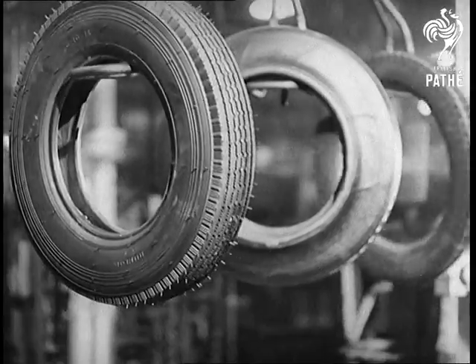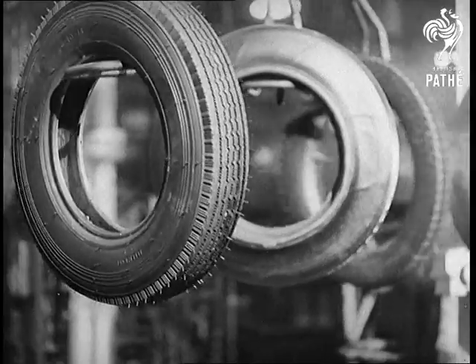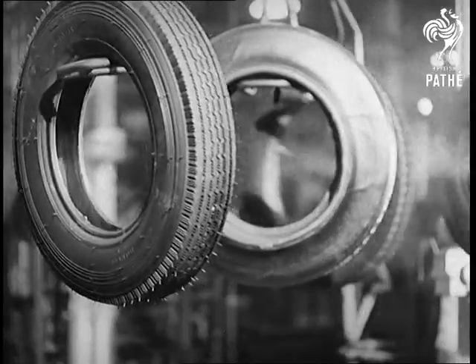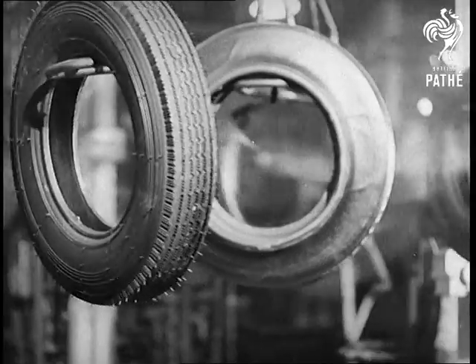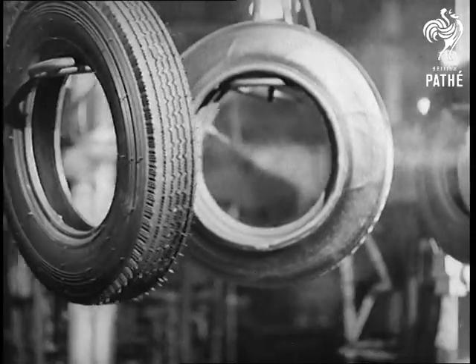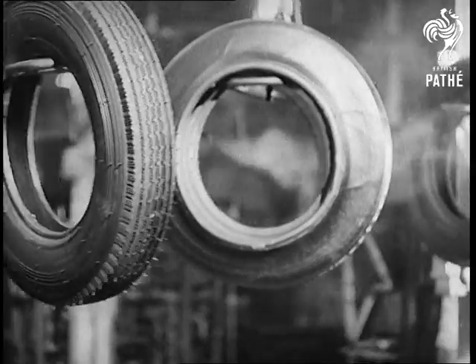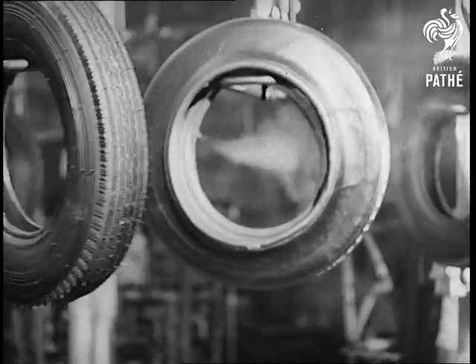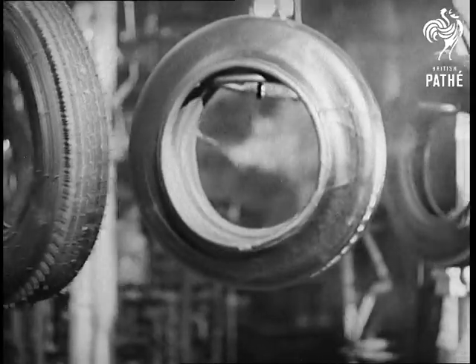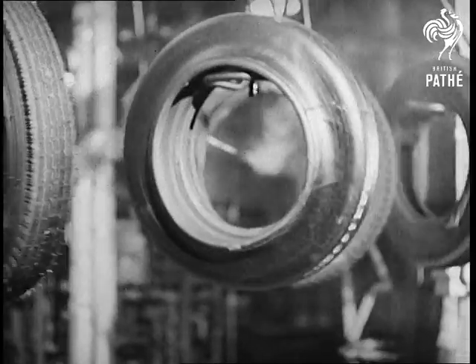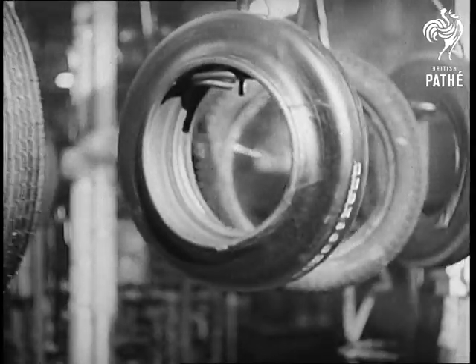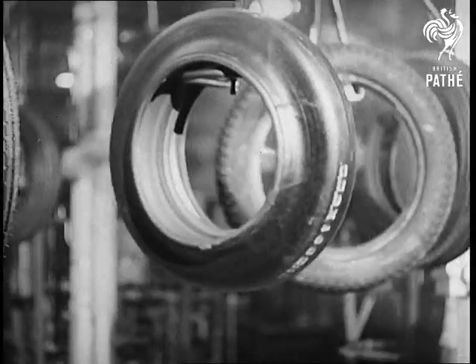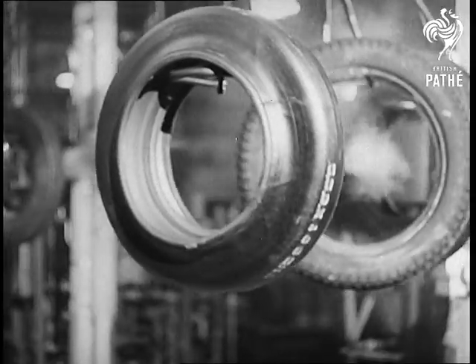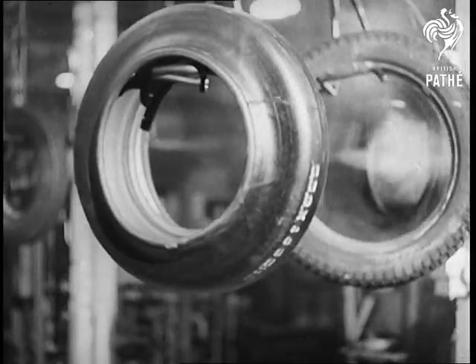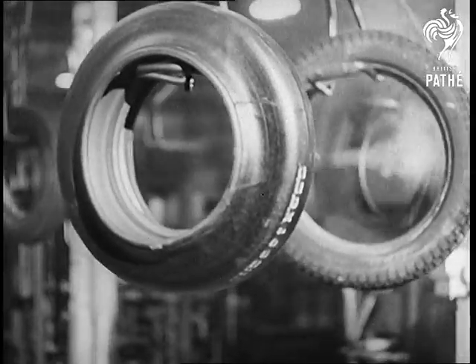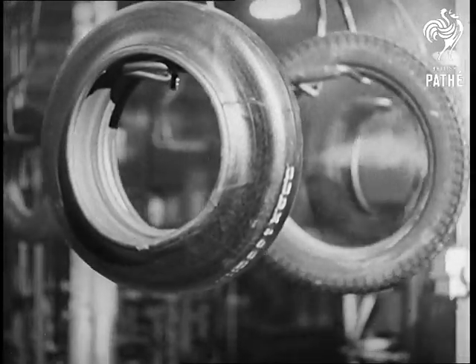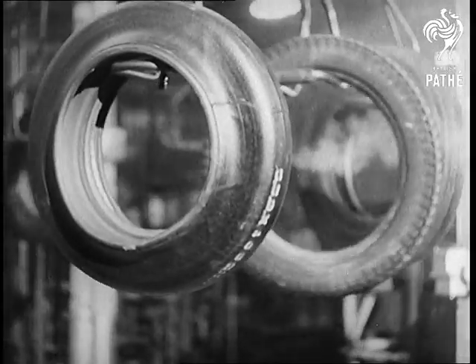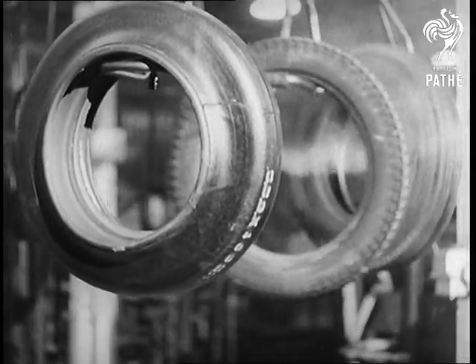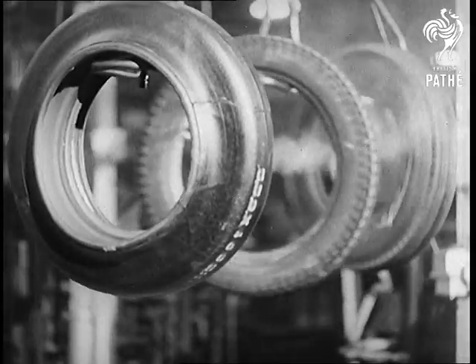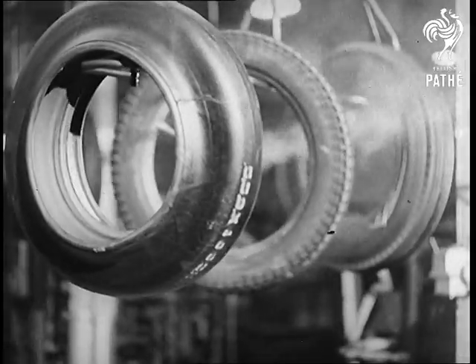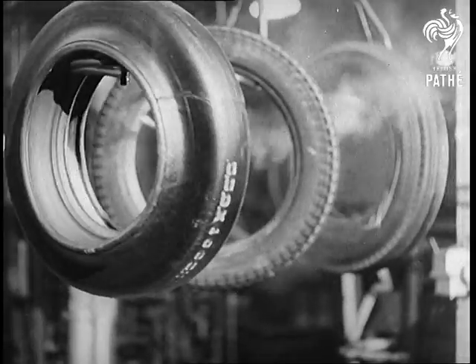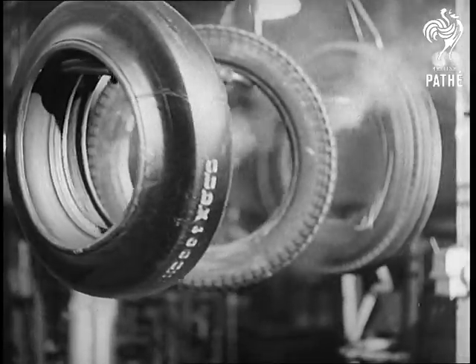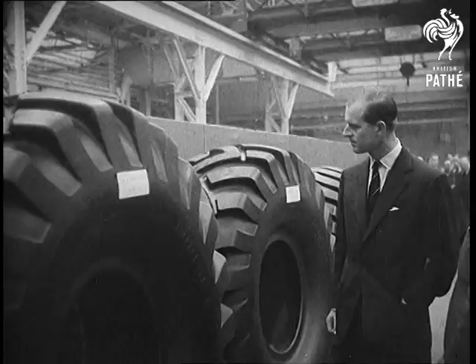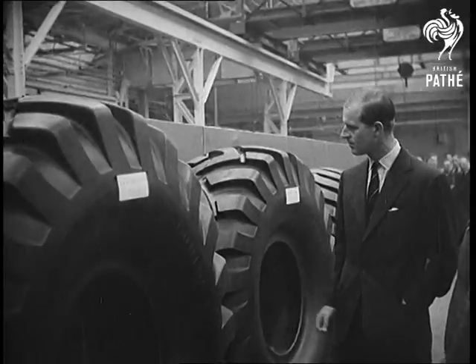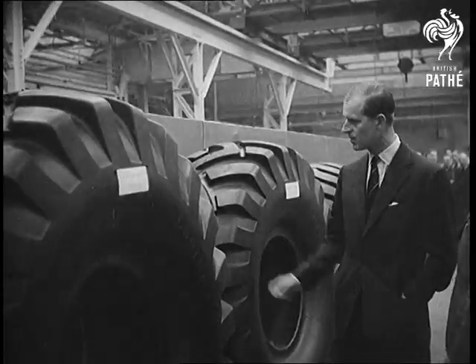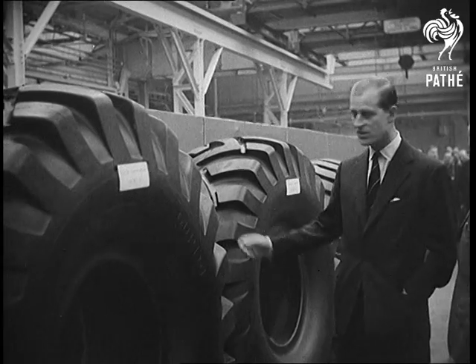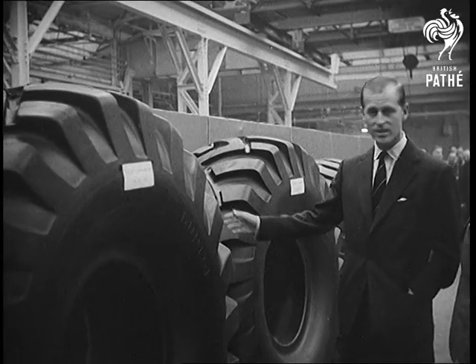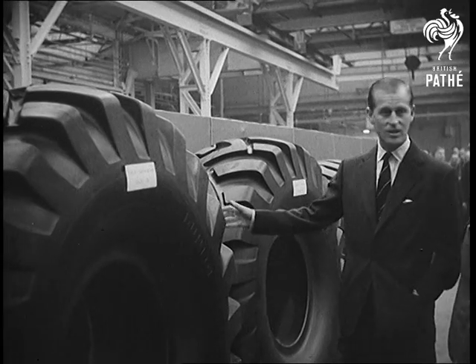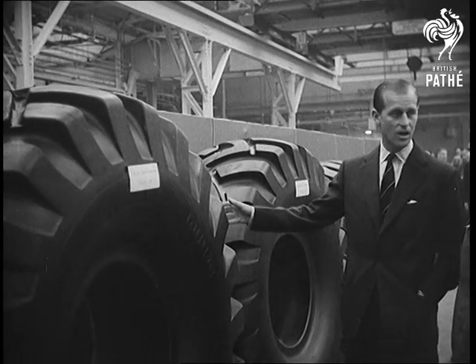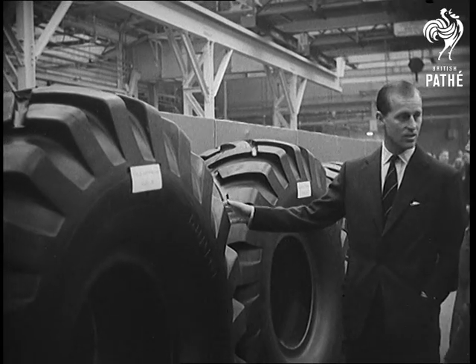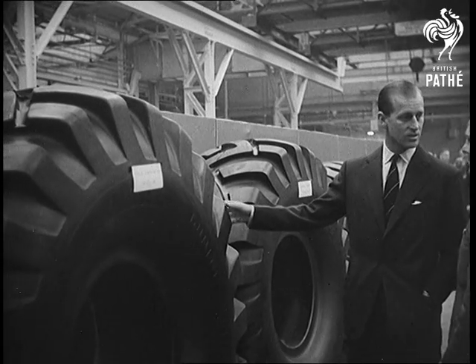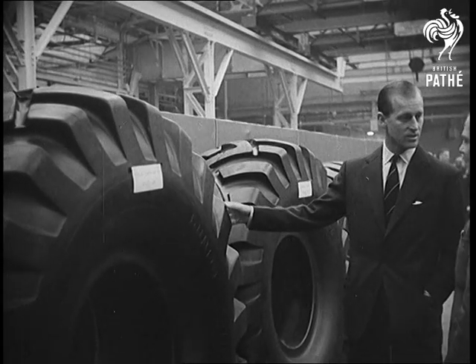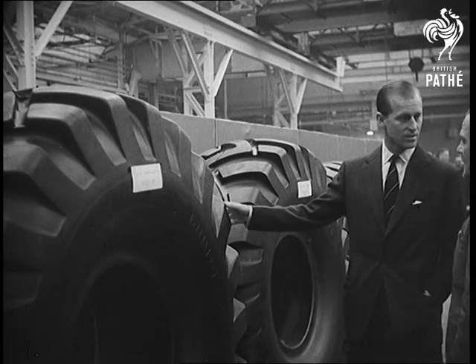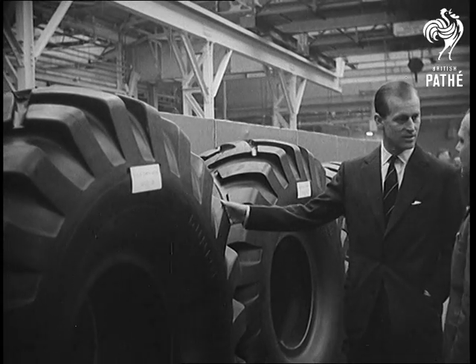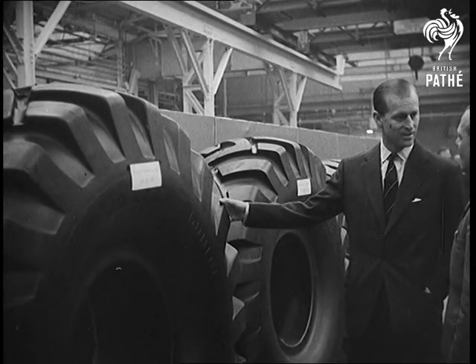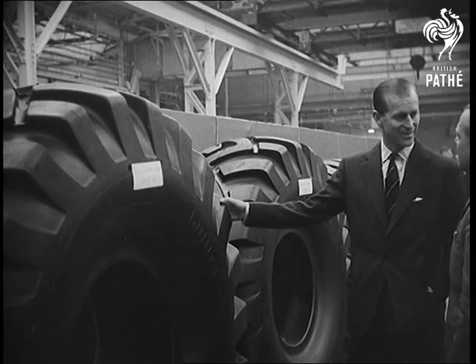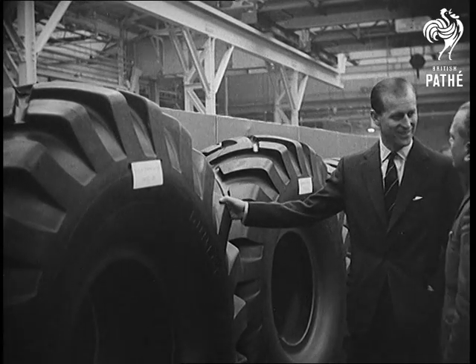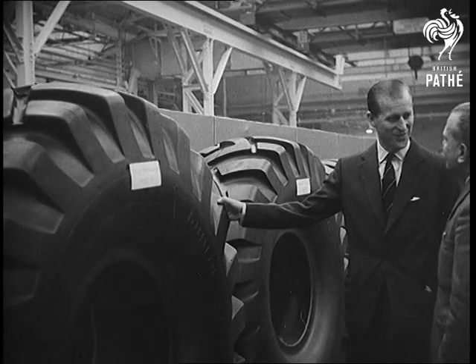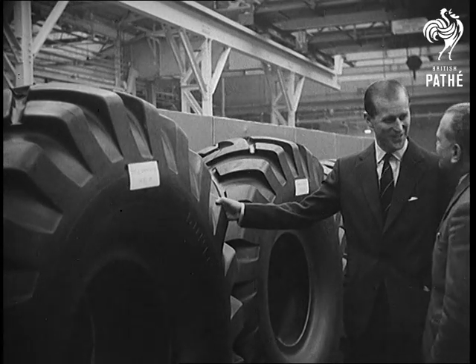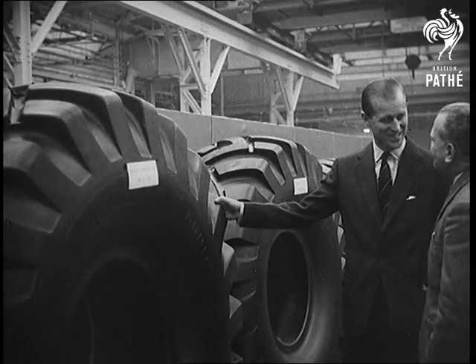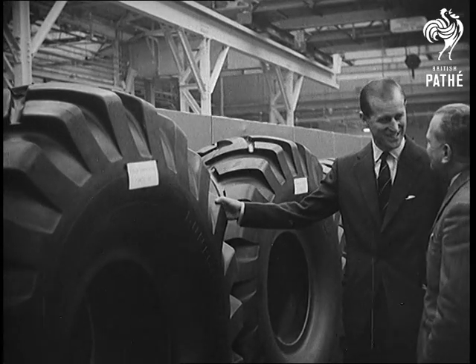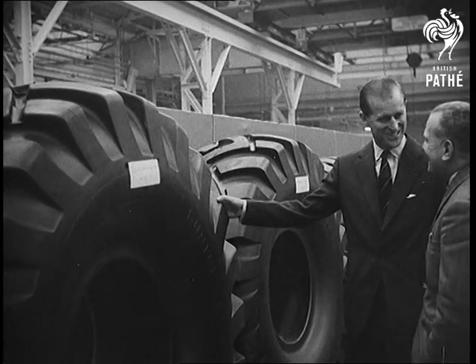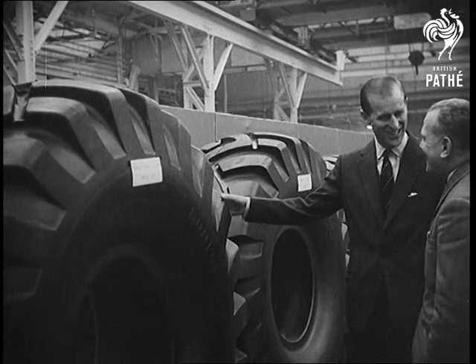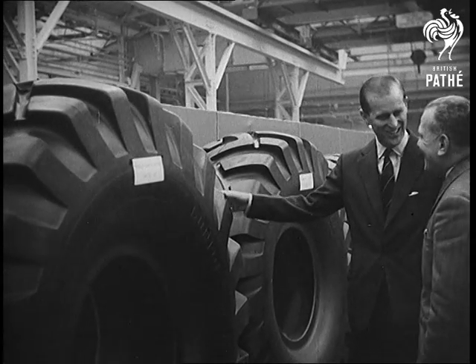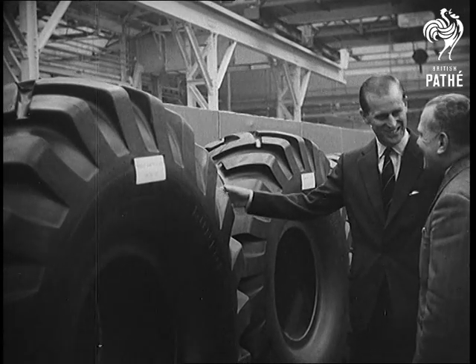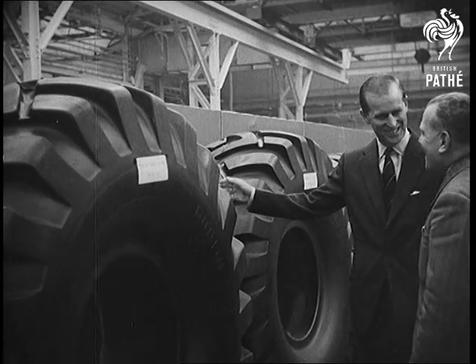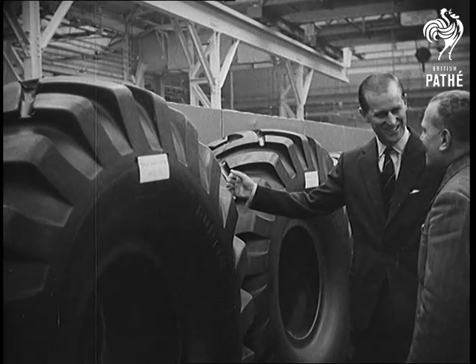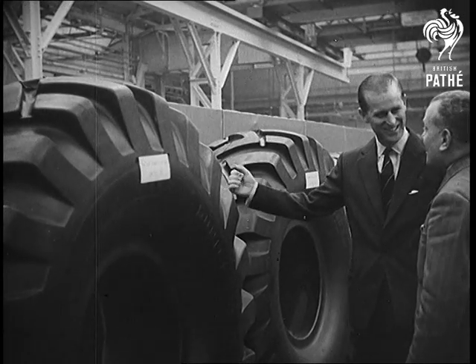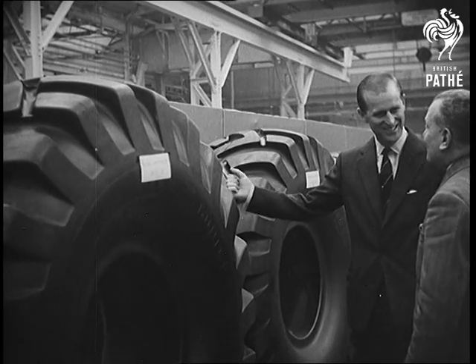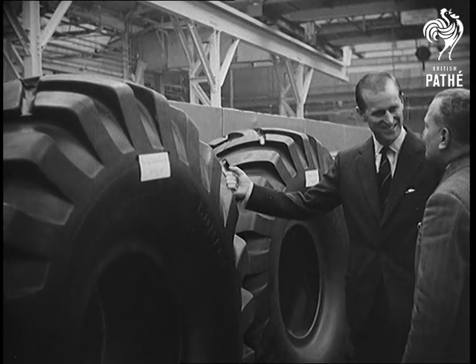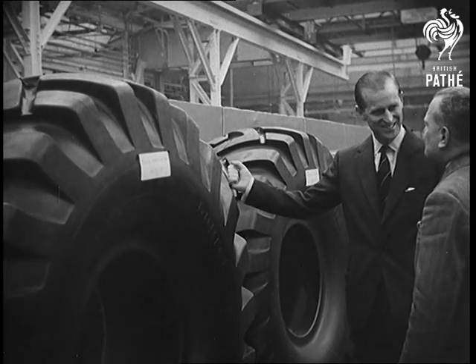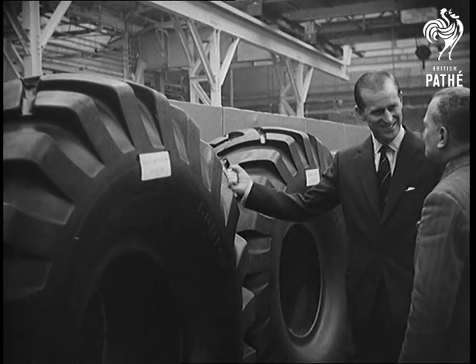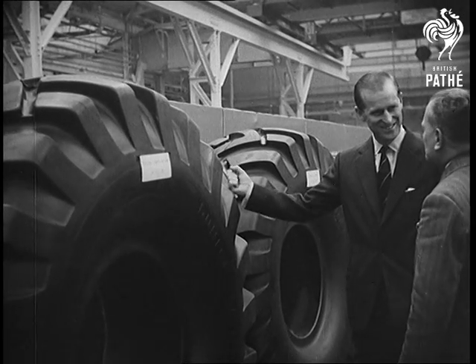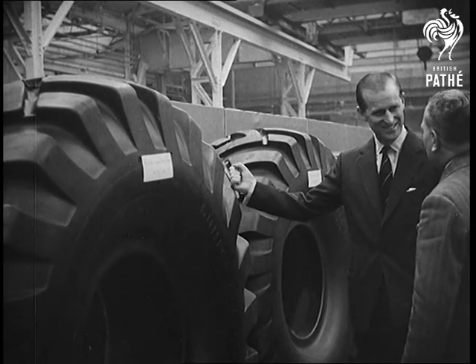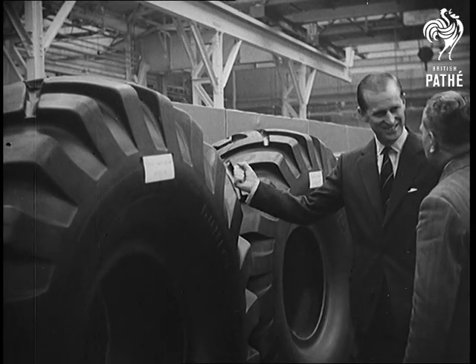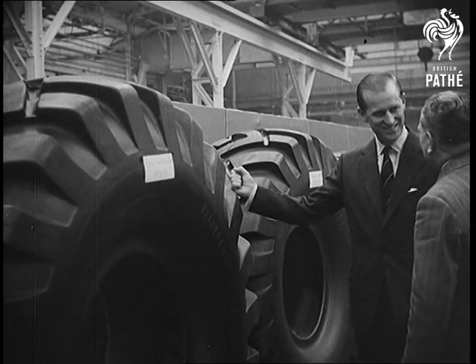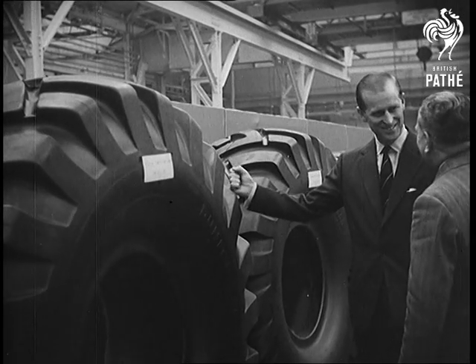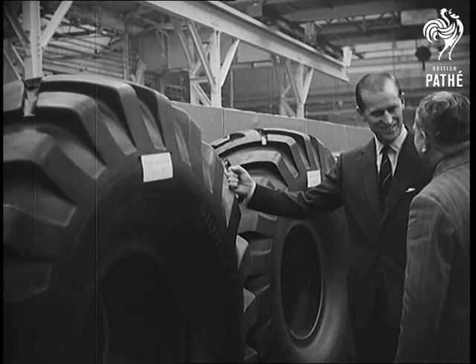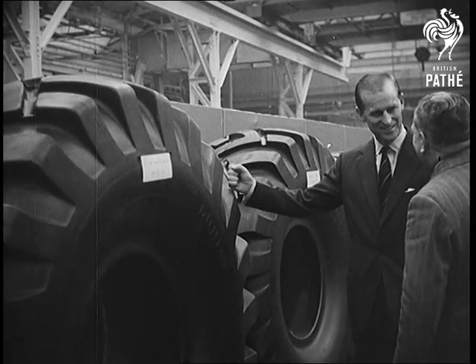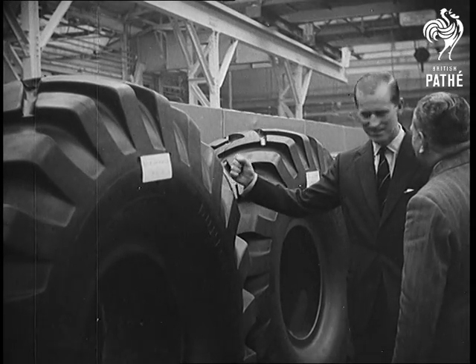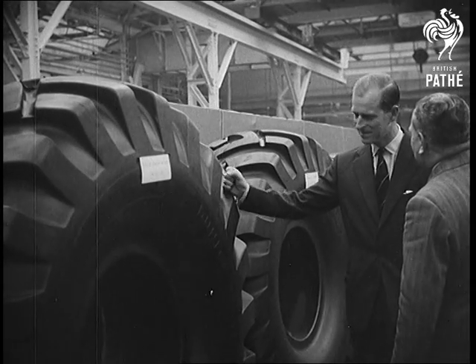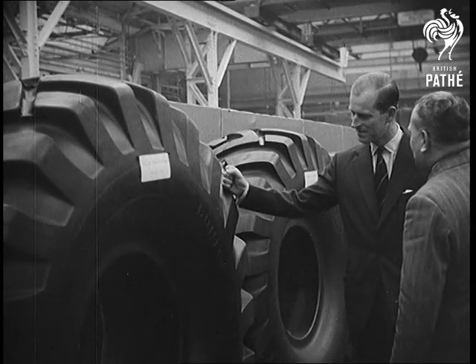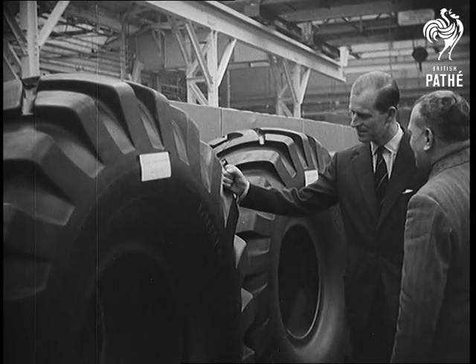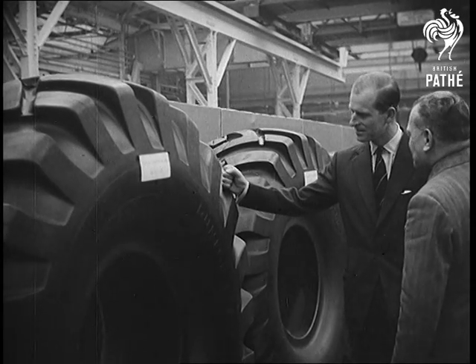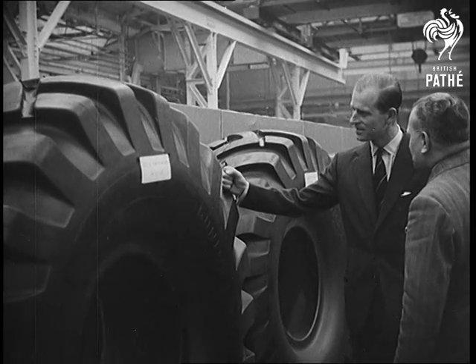It's a pleasure to go round a happy works, as I have found today, says the Duke, who spends five and a half hours touring Fort Dunlop.